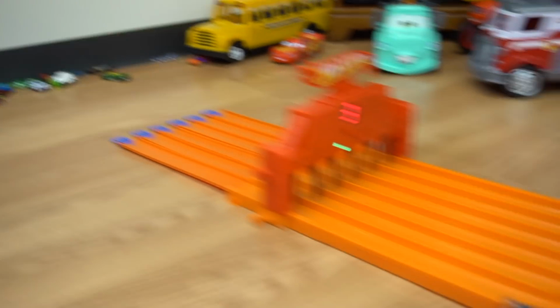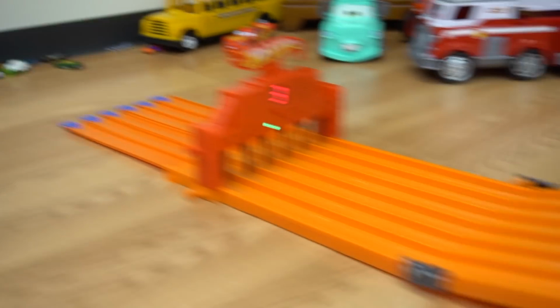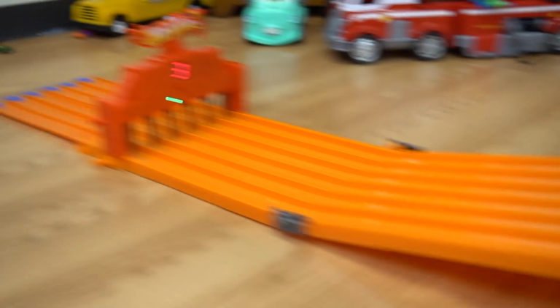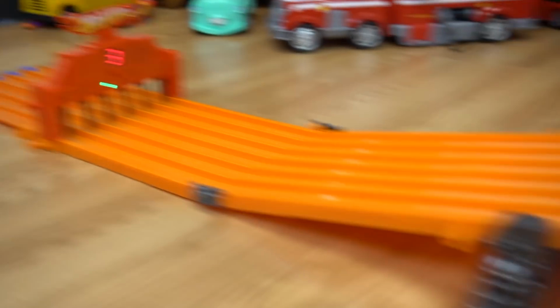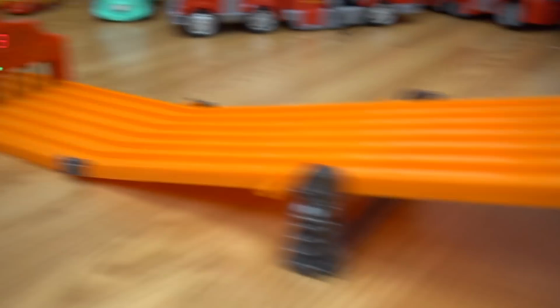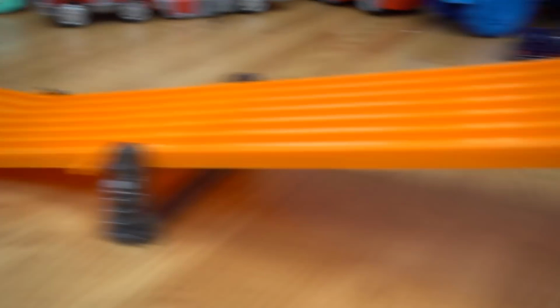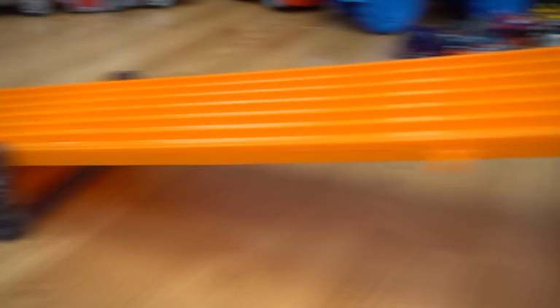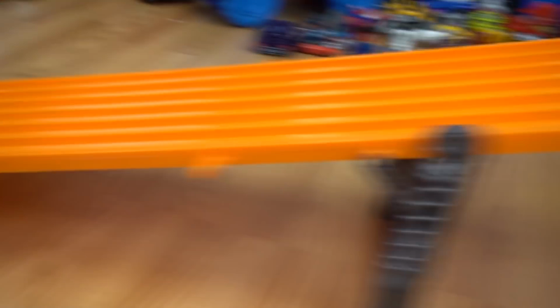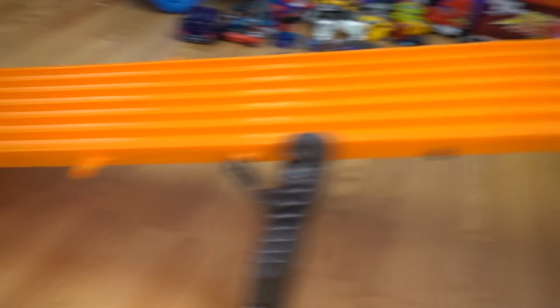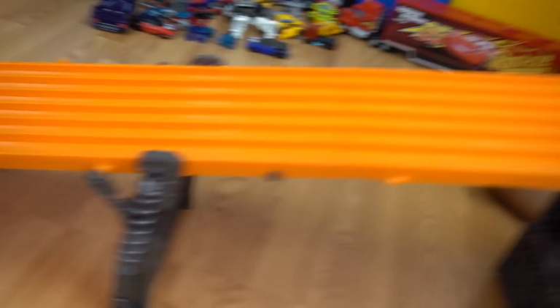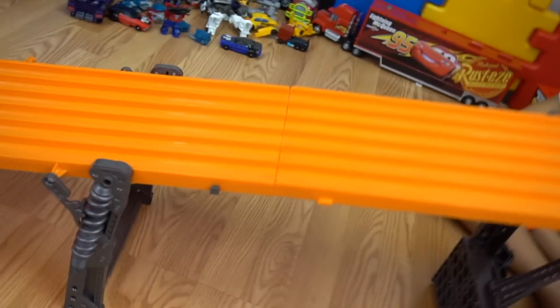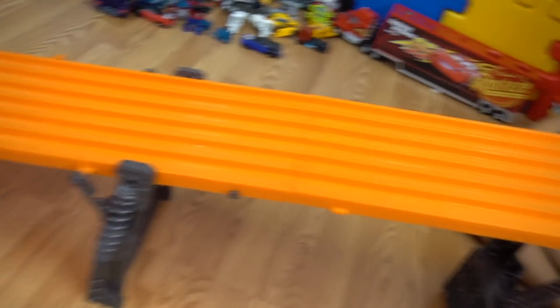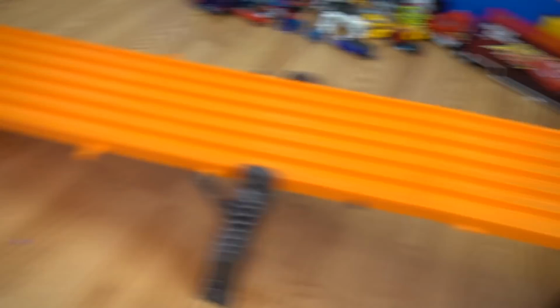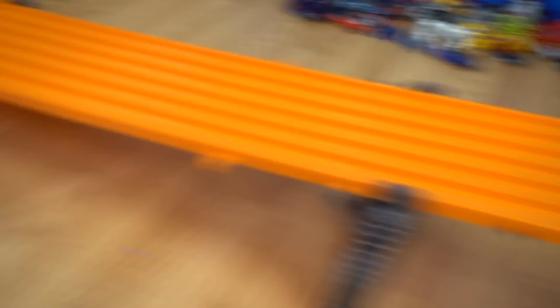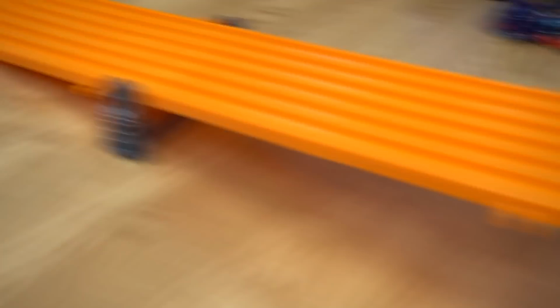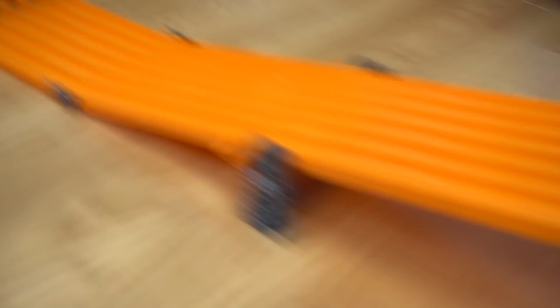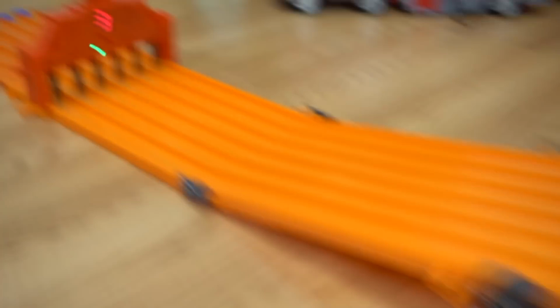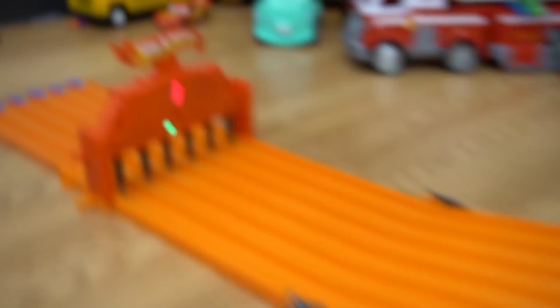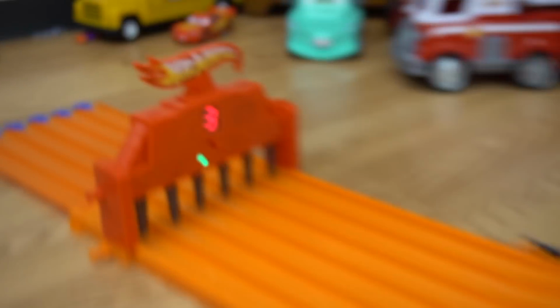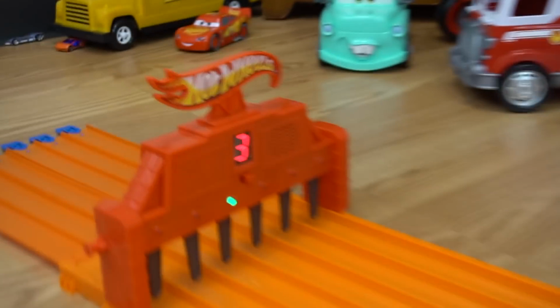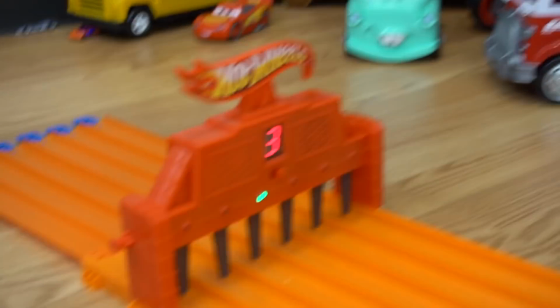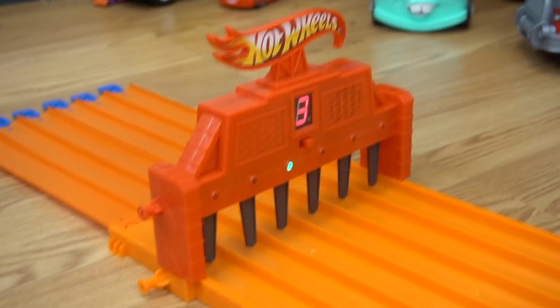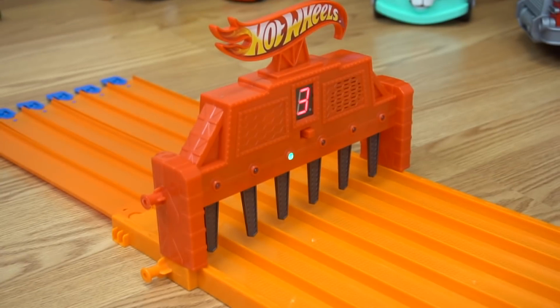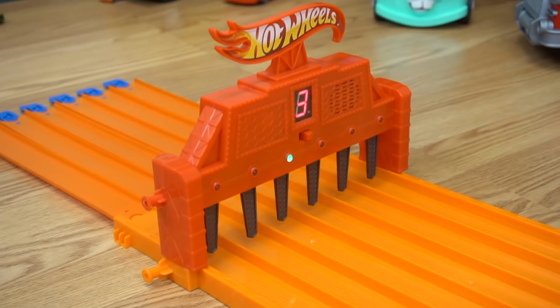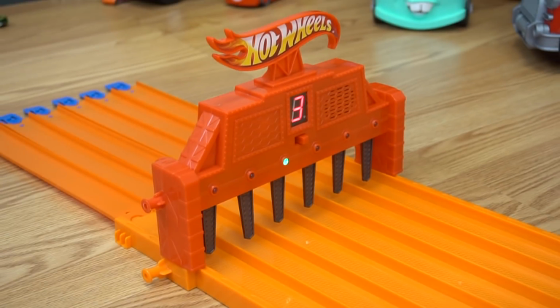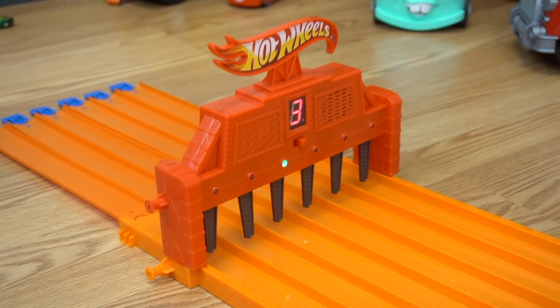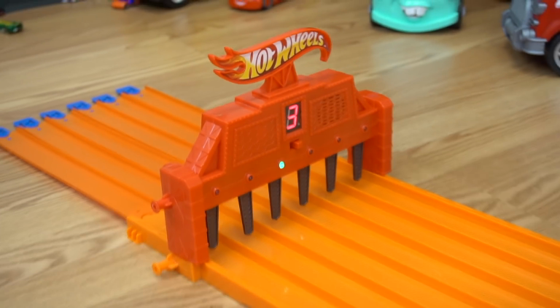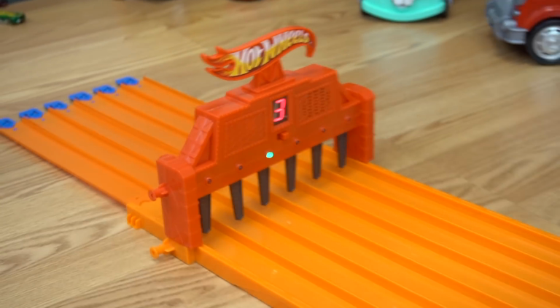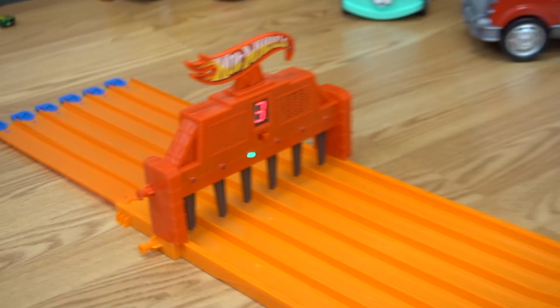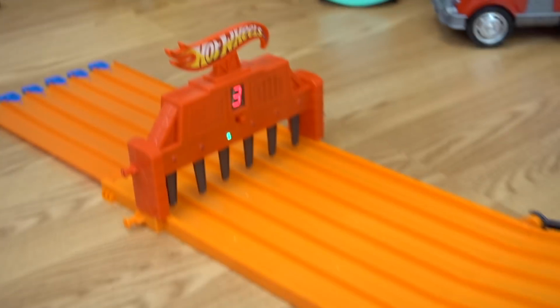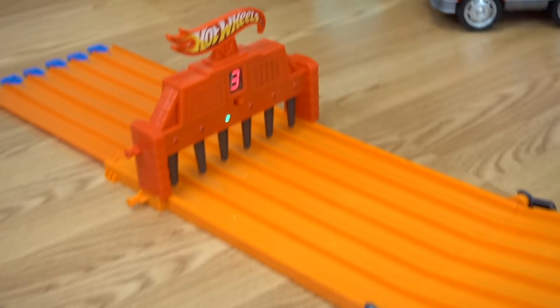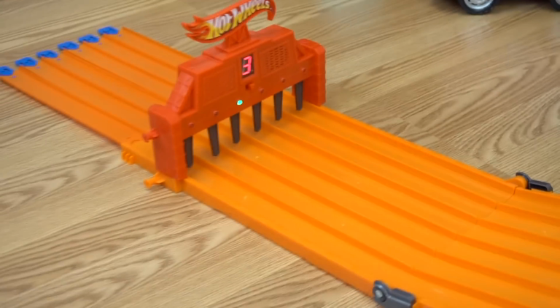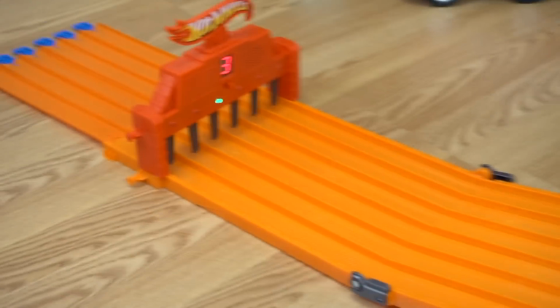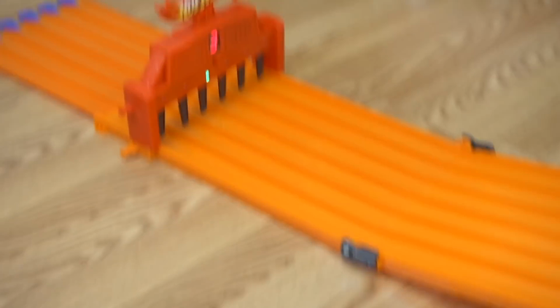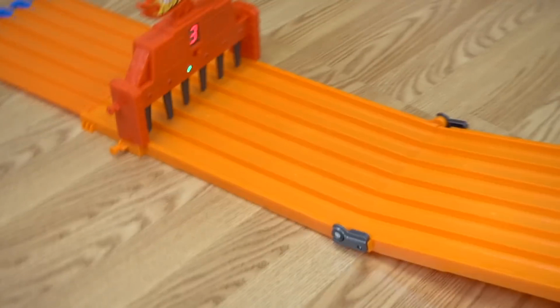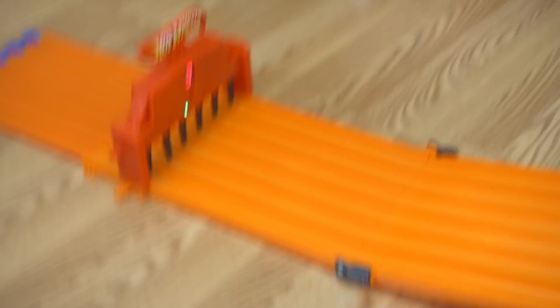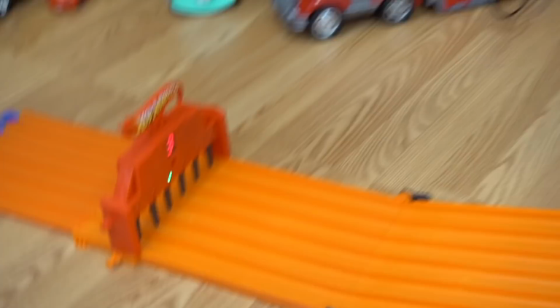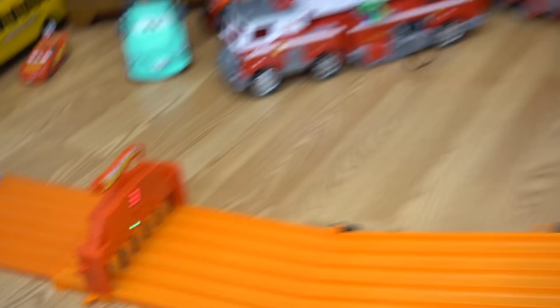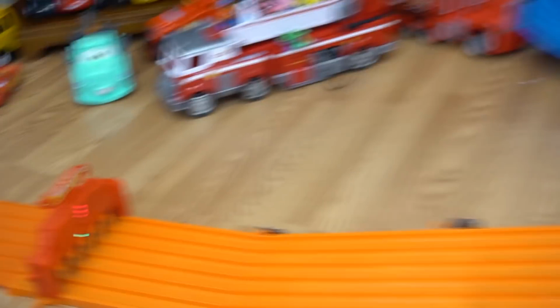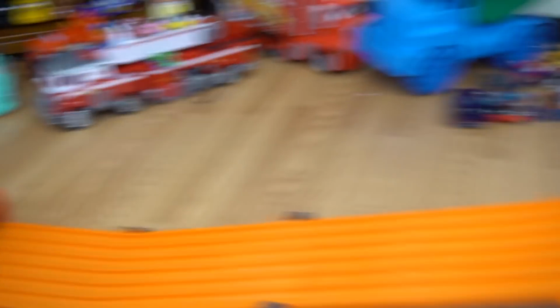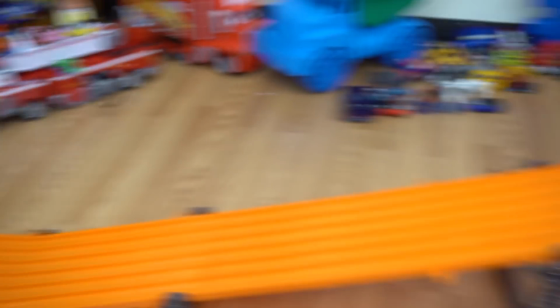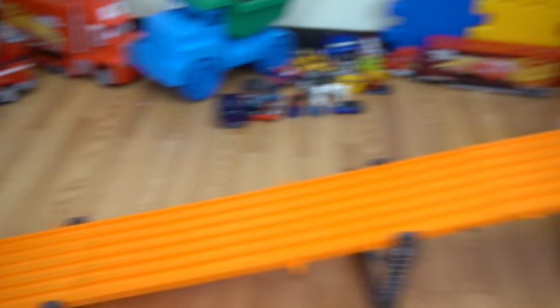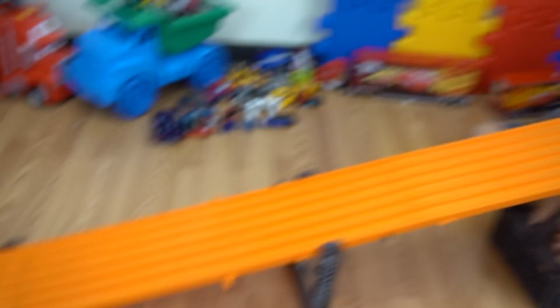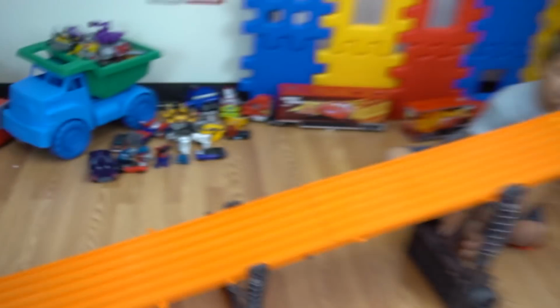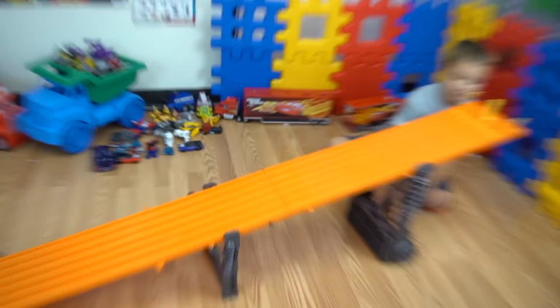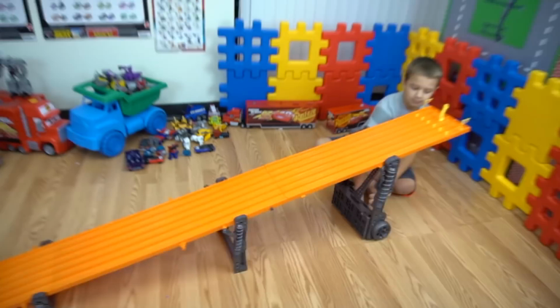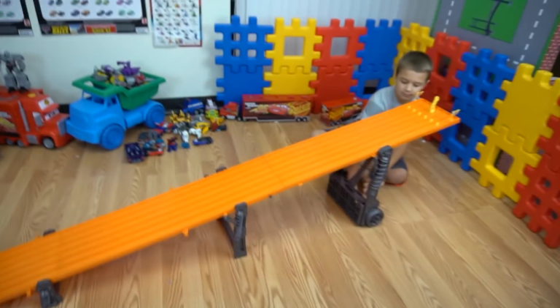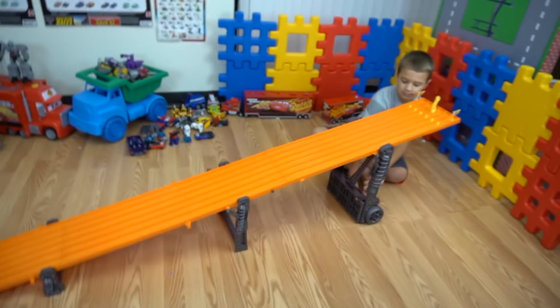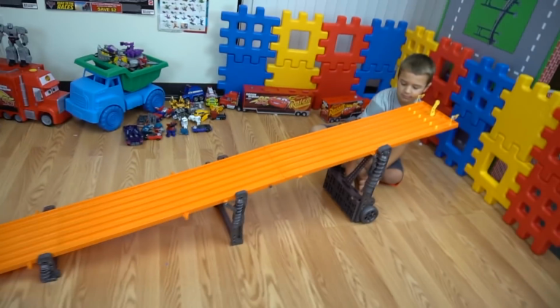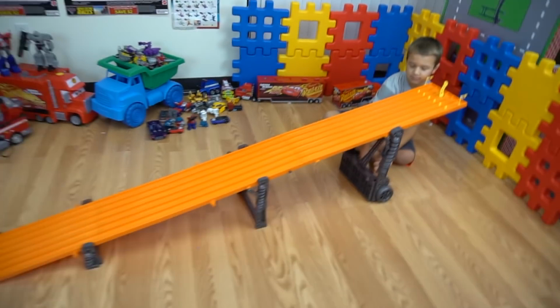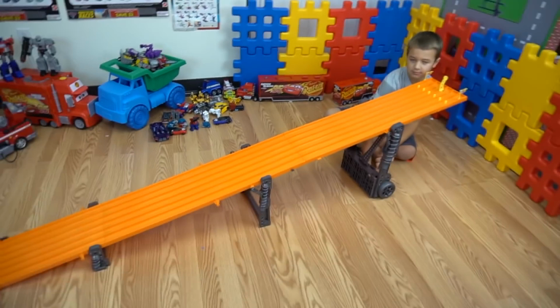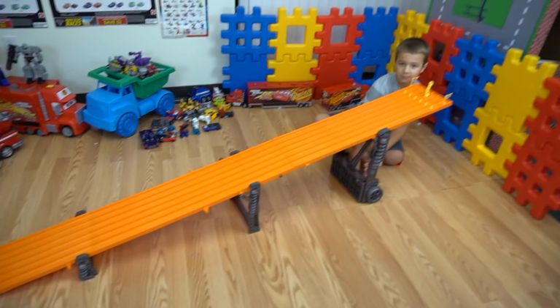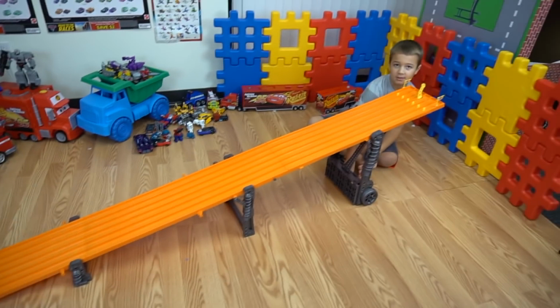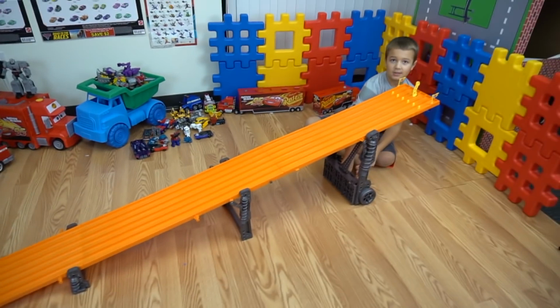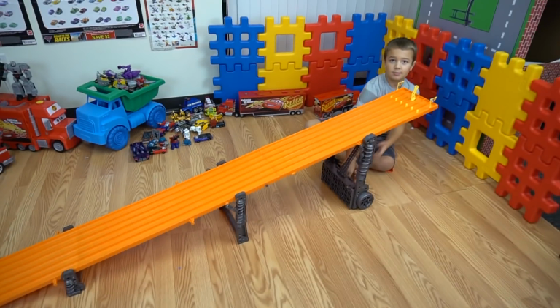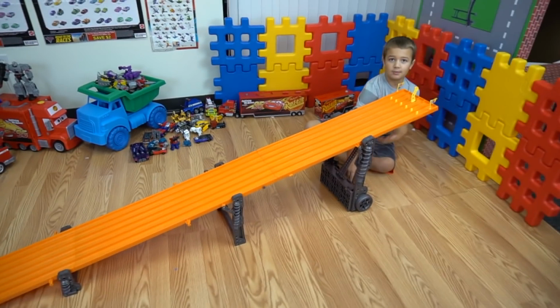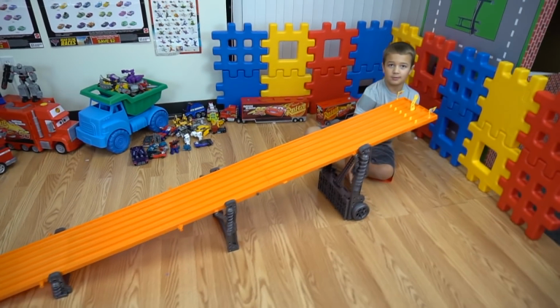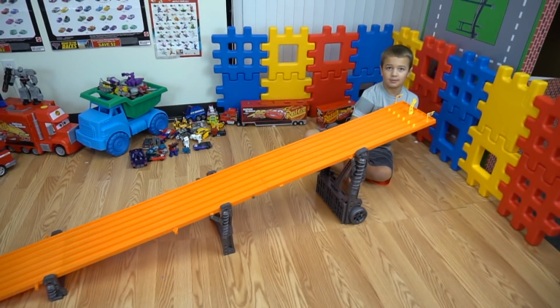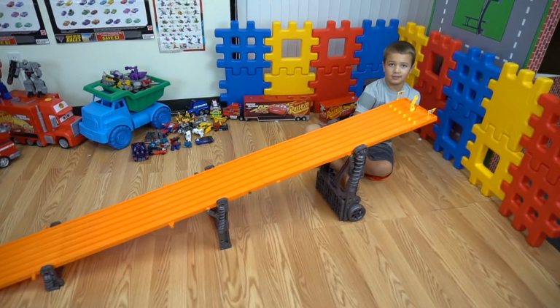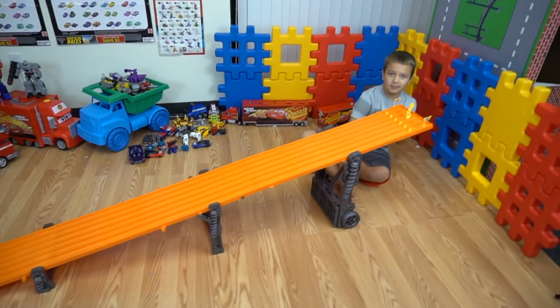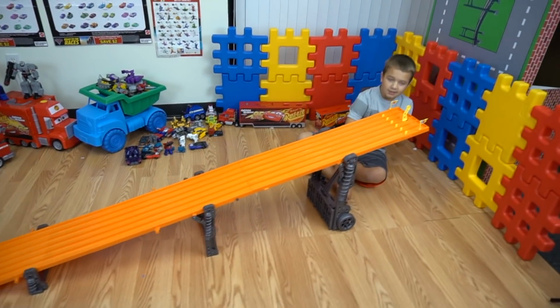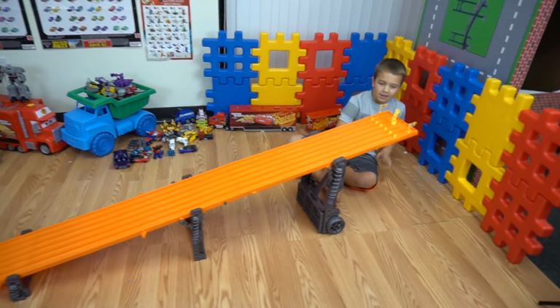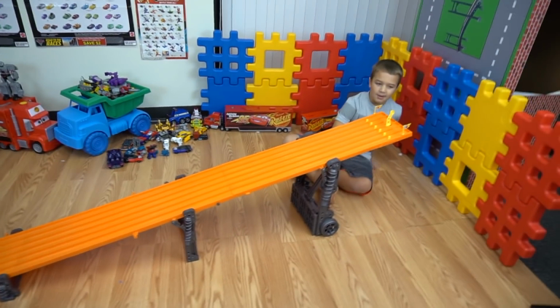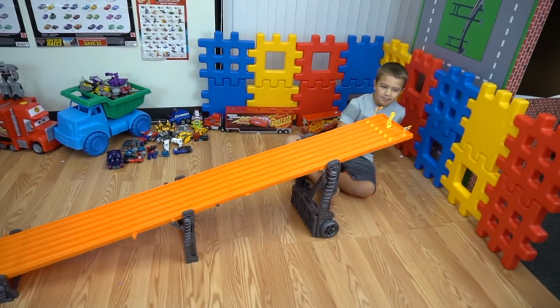Whoa! Laying three! Whoa buddy, what are you doing right here? Playing Hot Wheels? Yep.